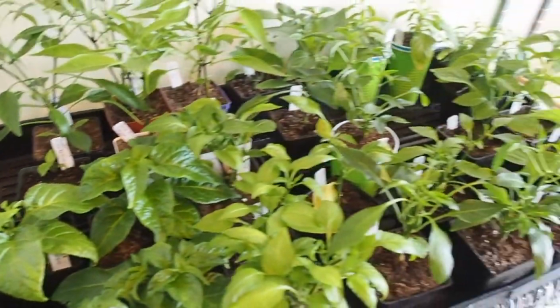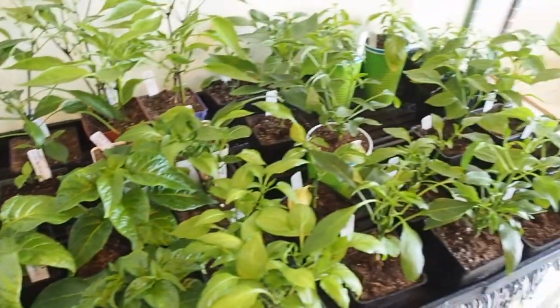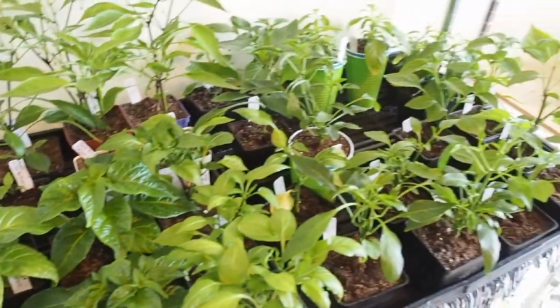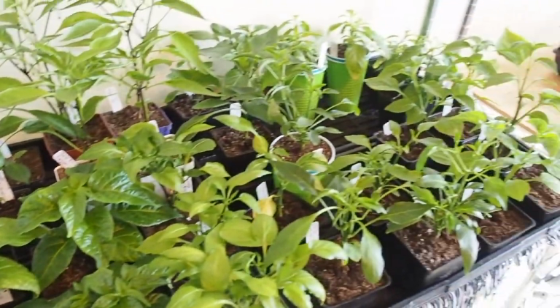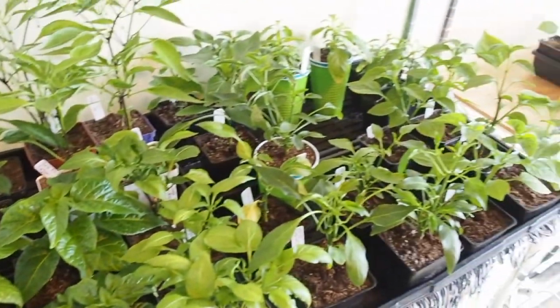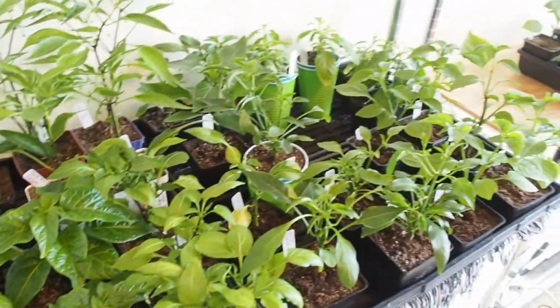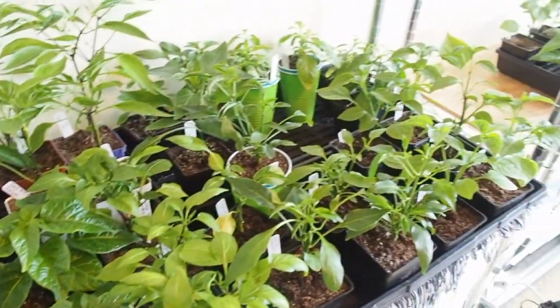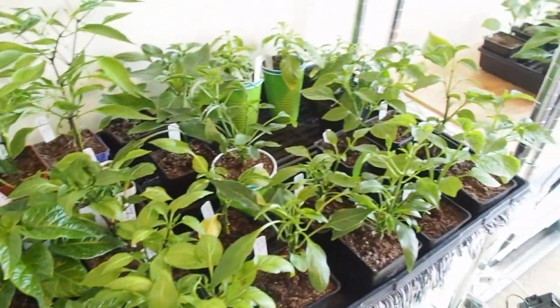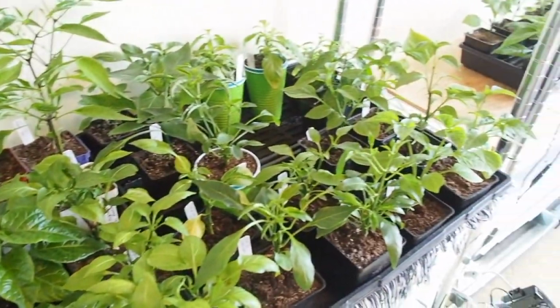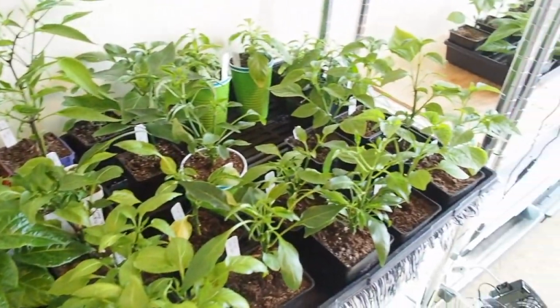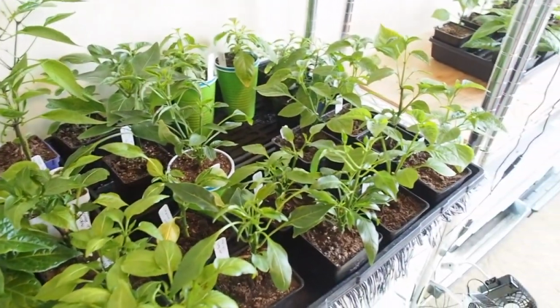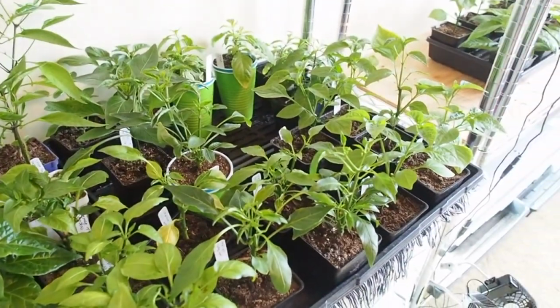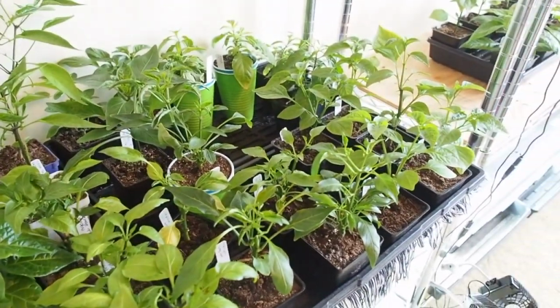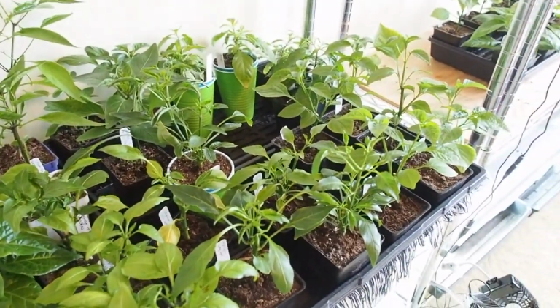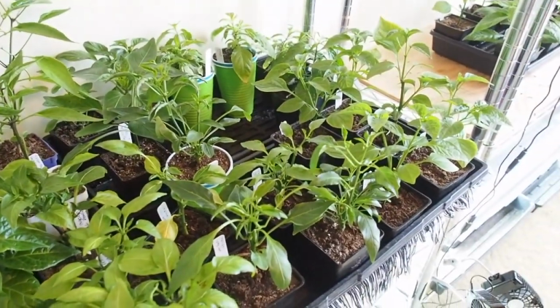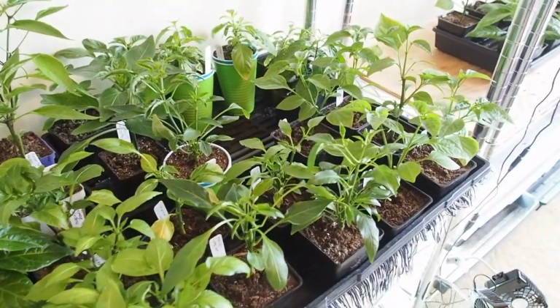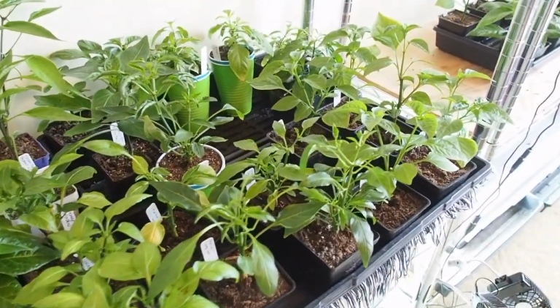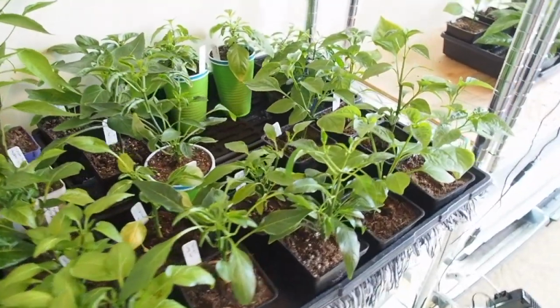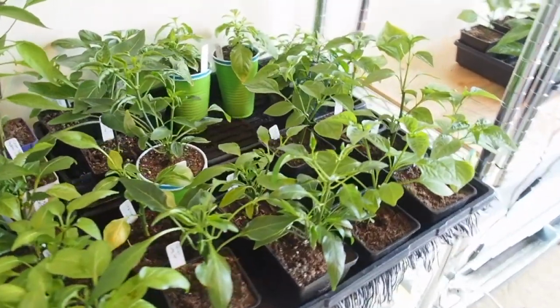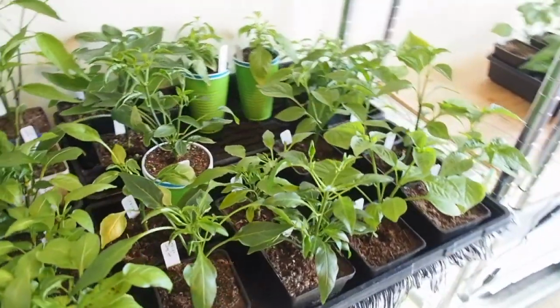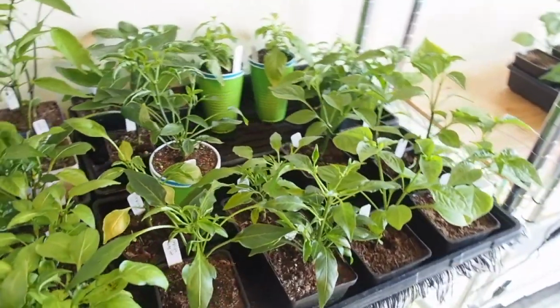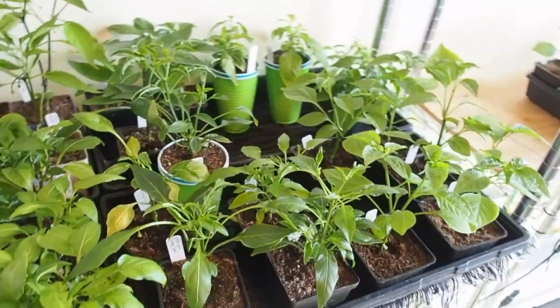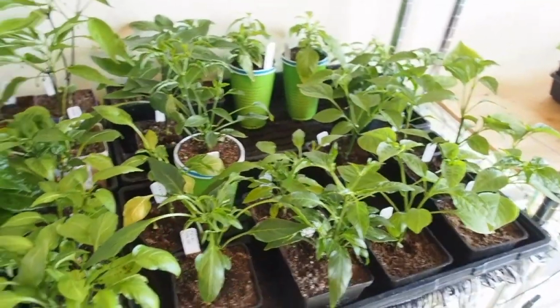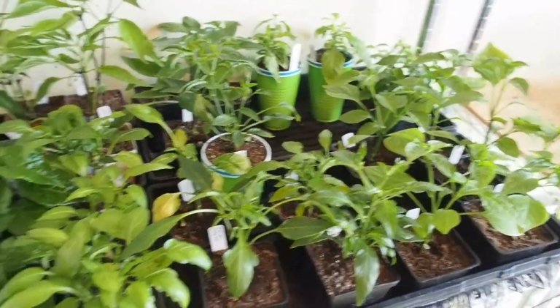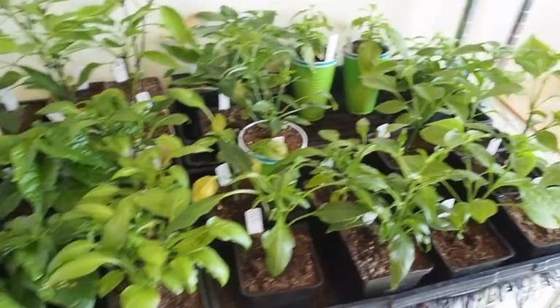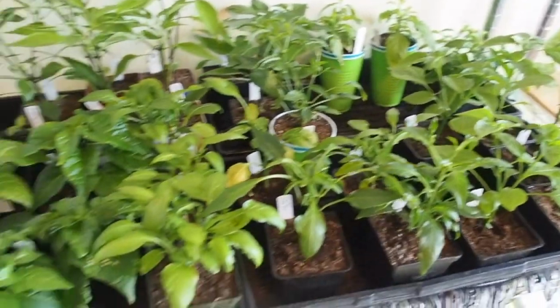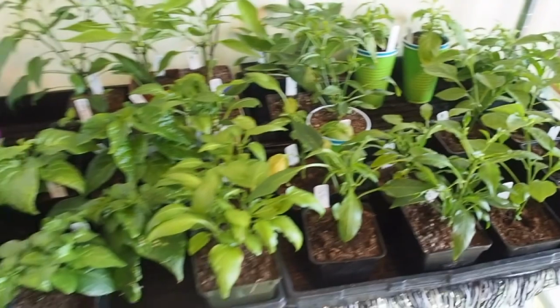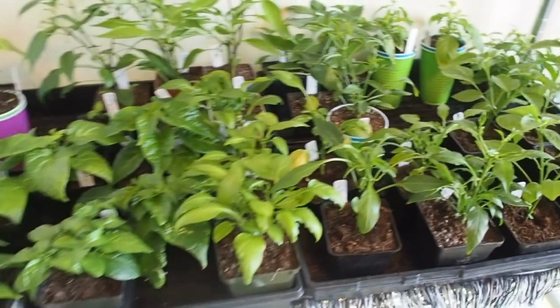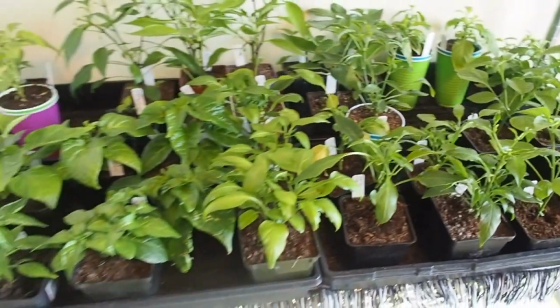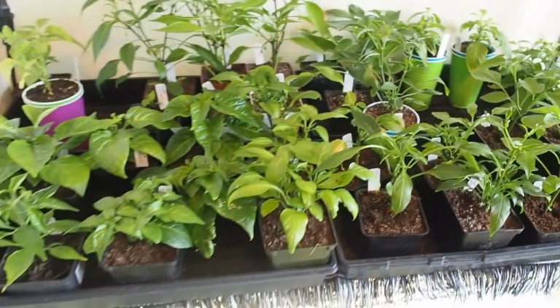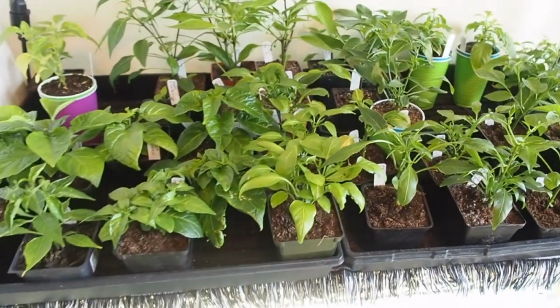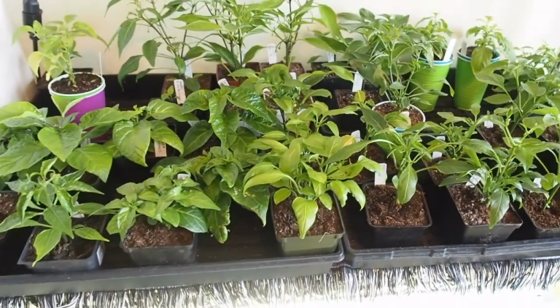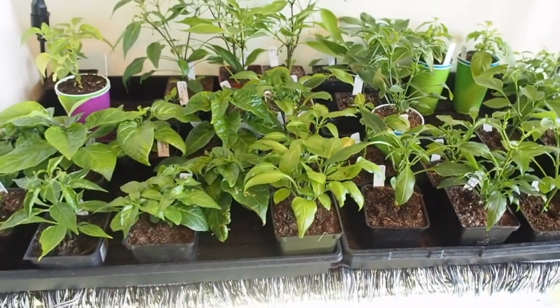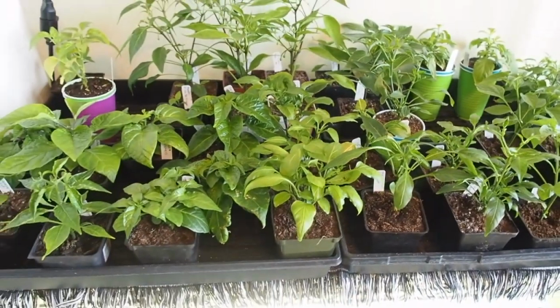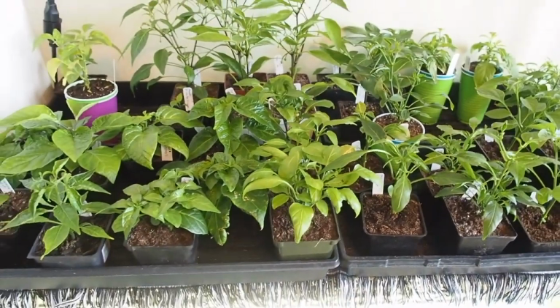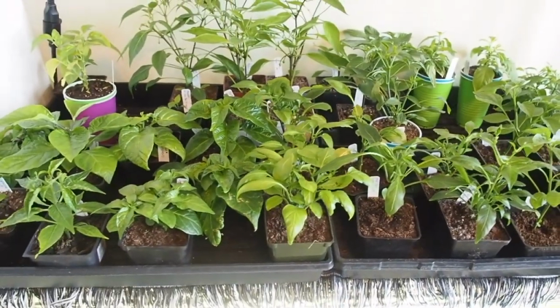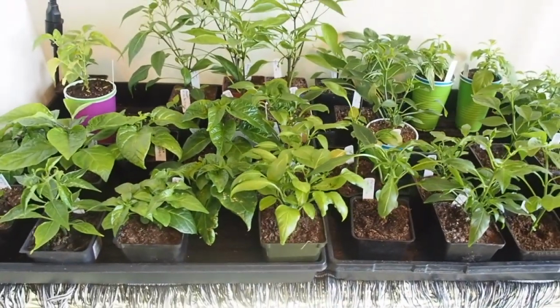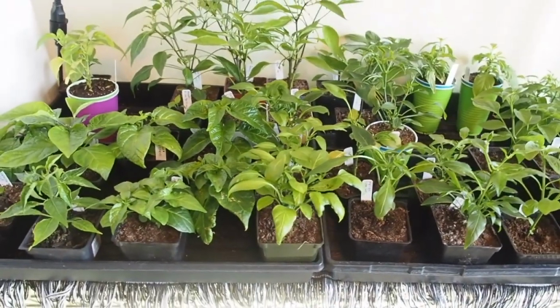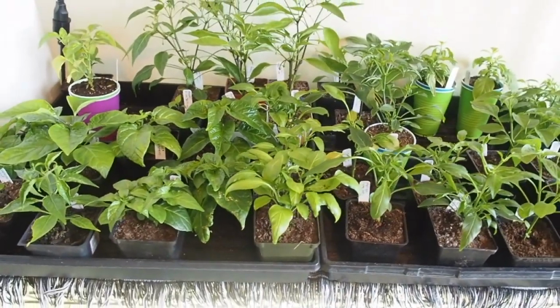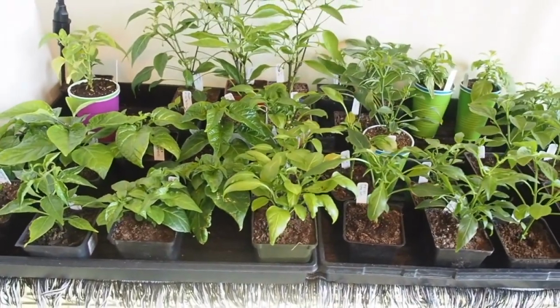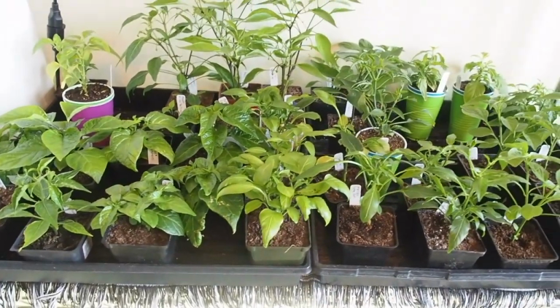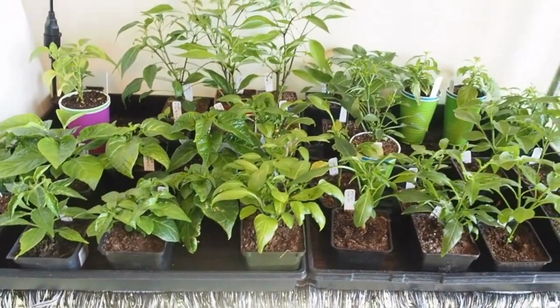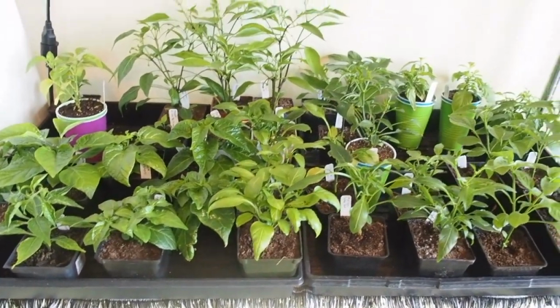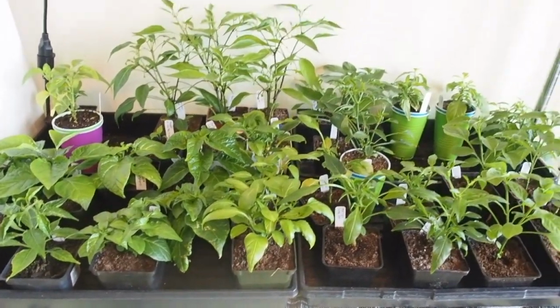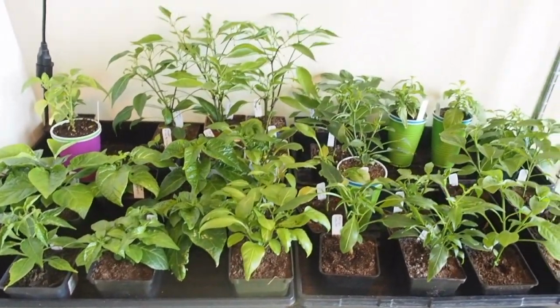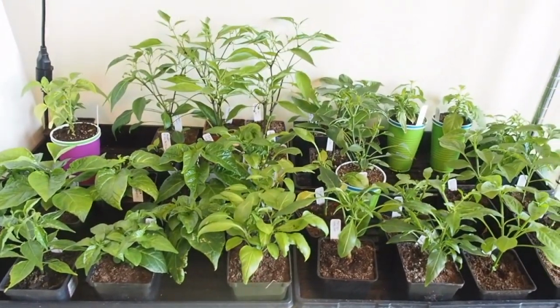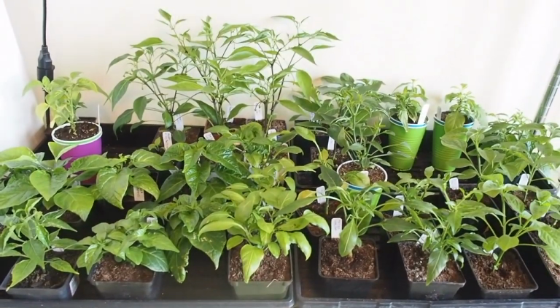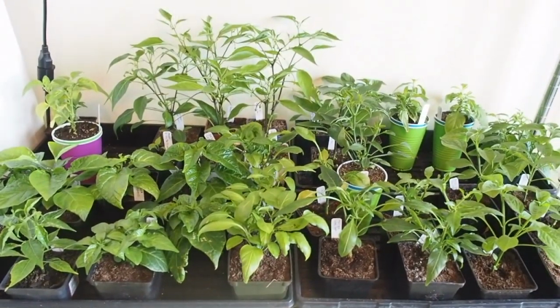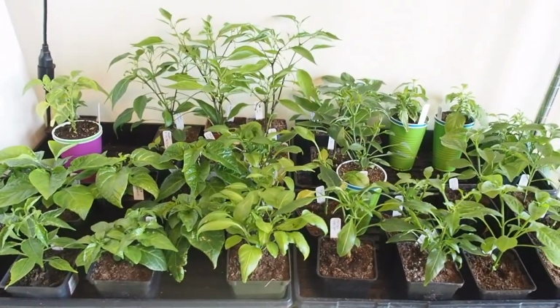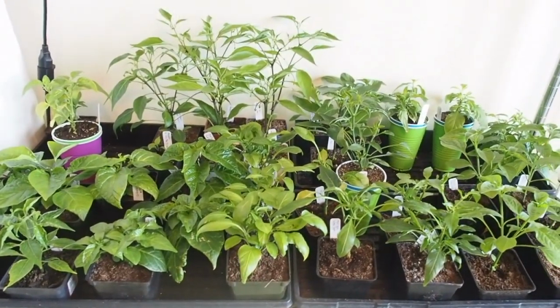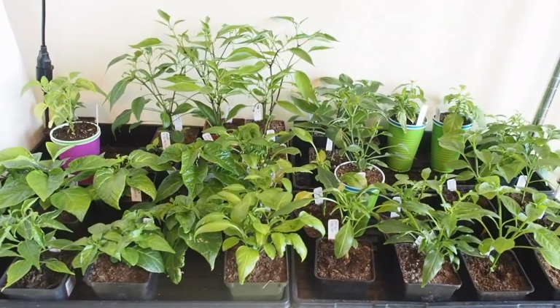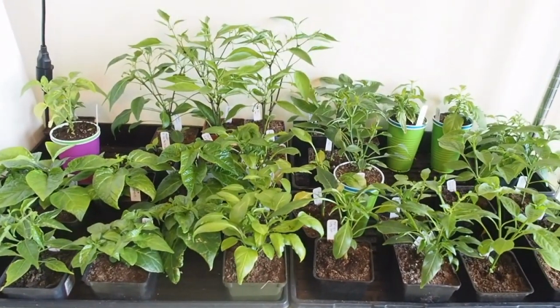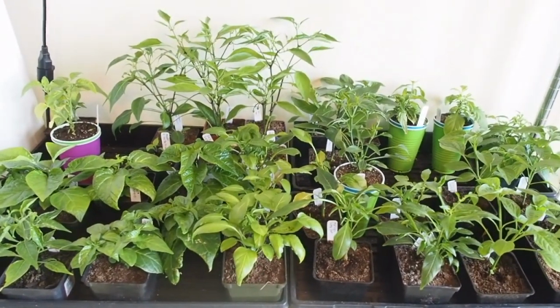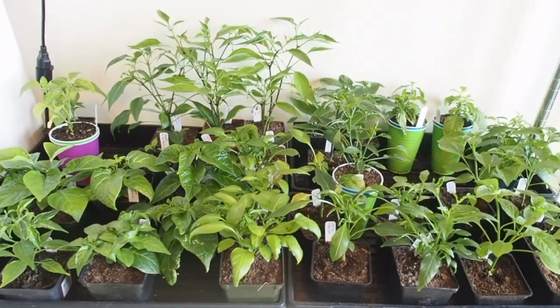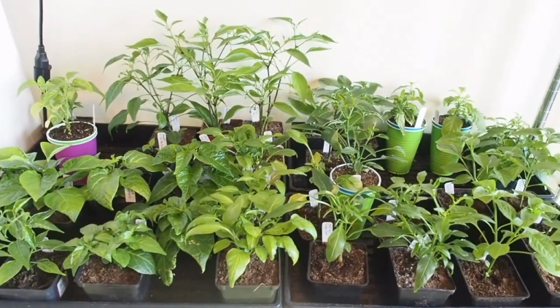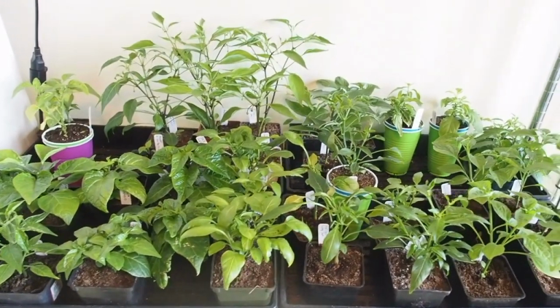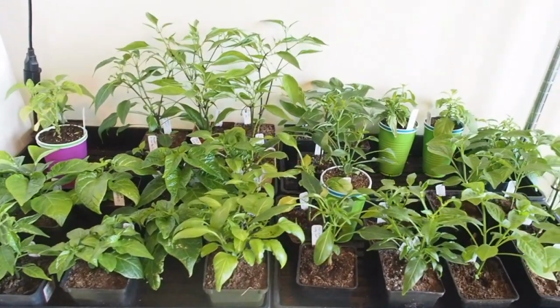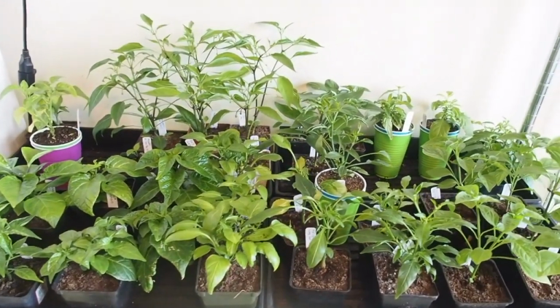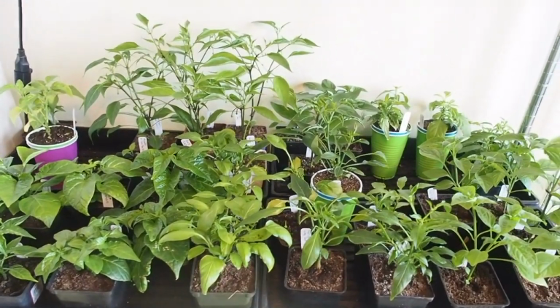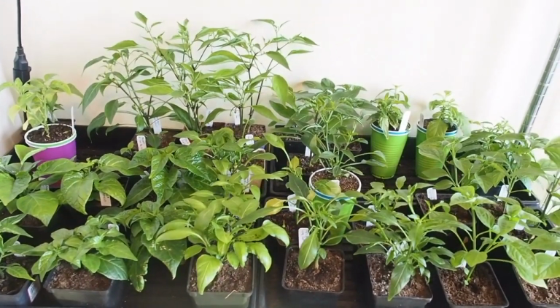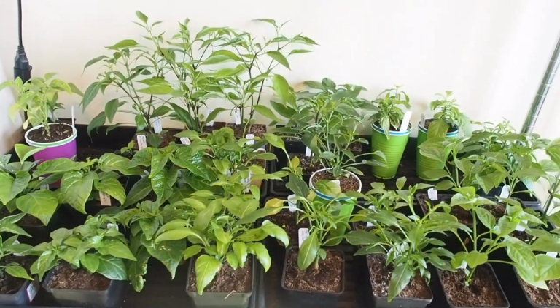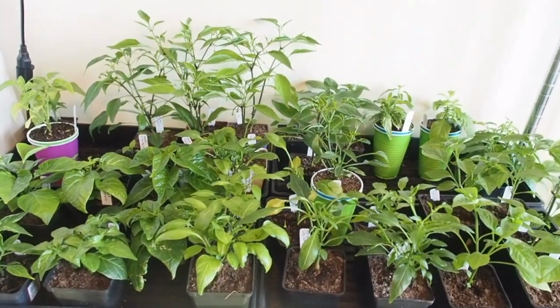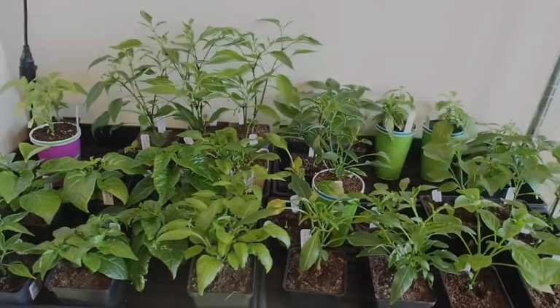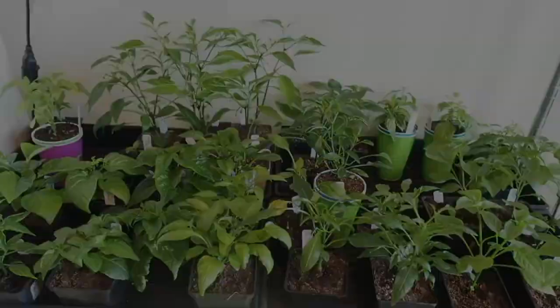So that's pretty much it for the peppers. I'll be posting another update probably on the tomatoes soon.